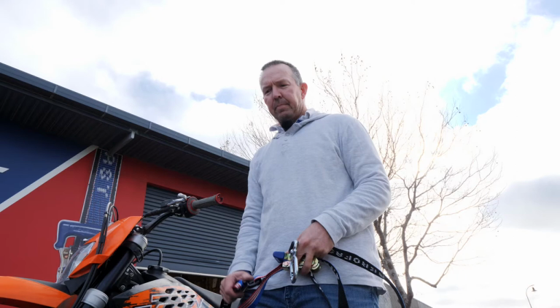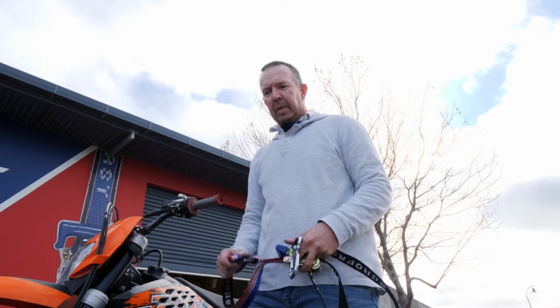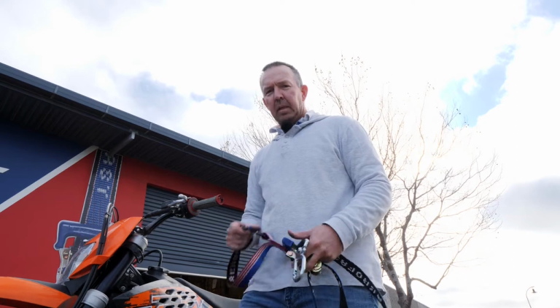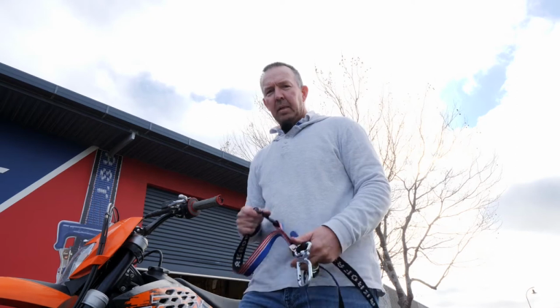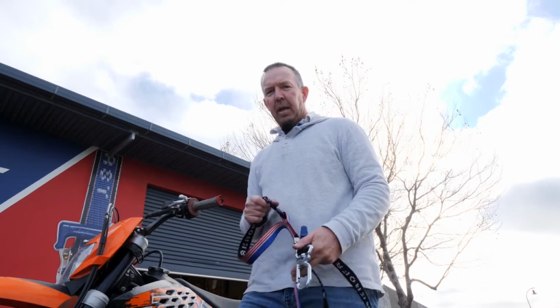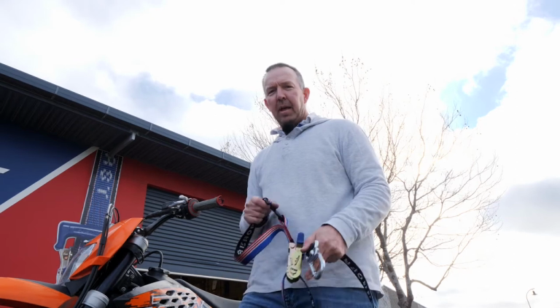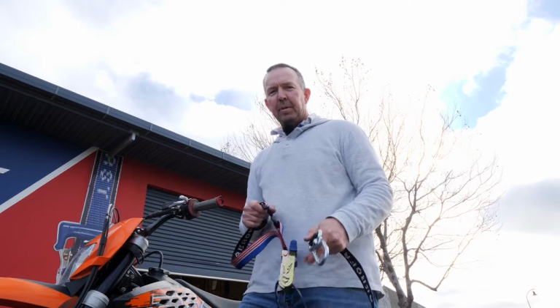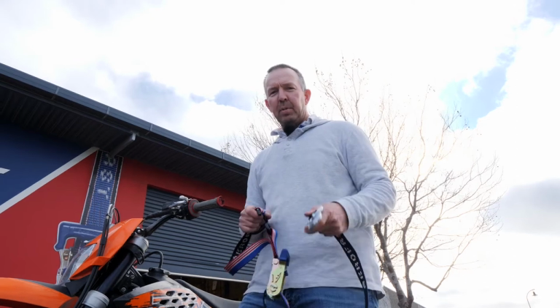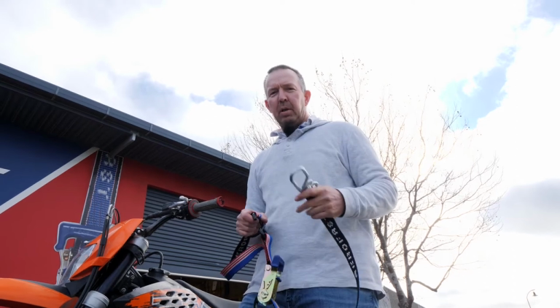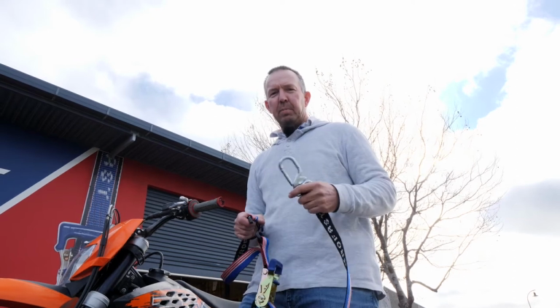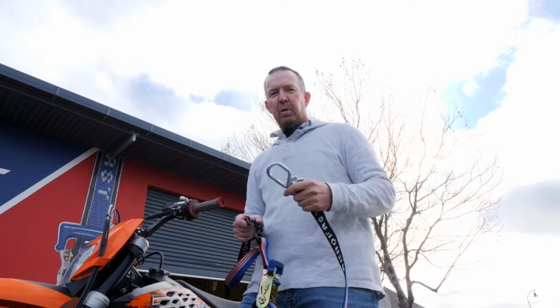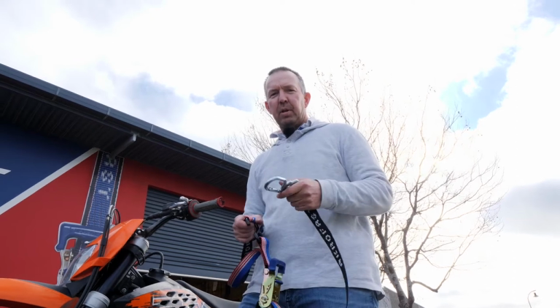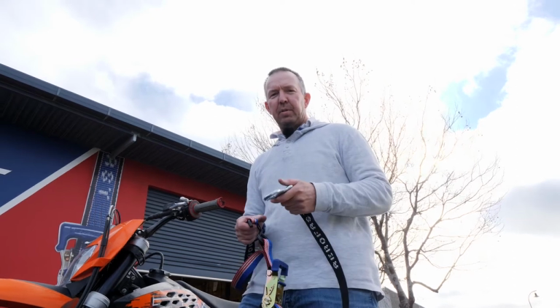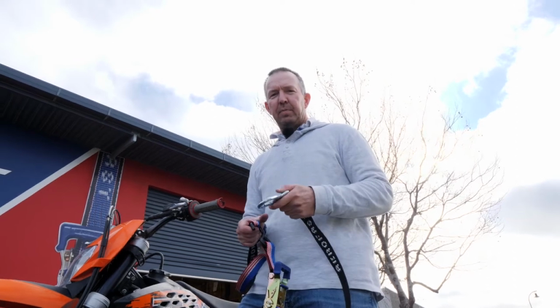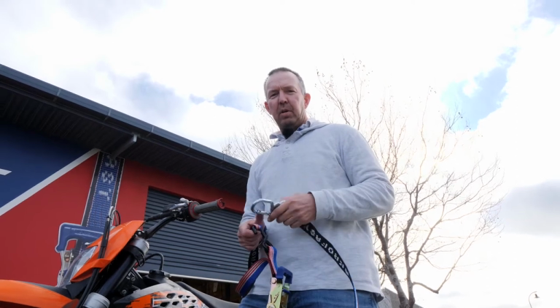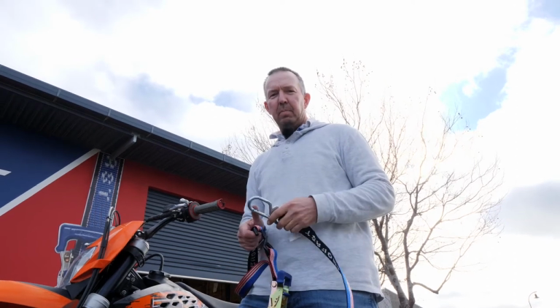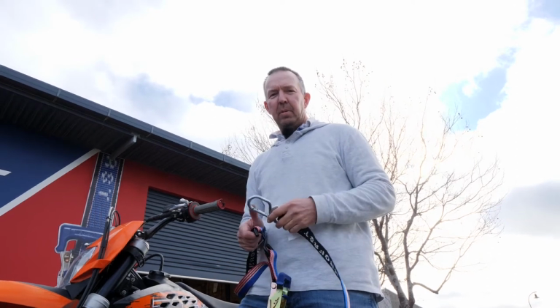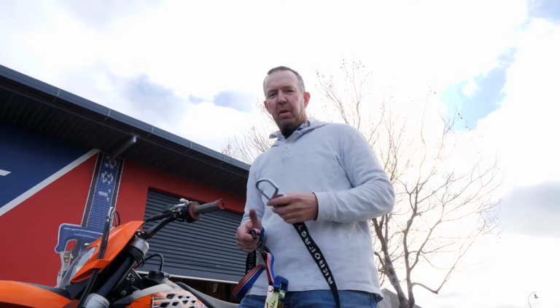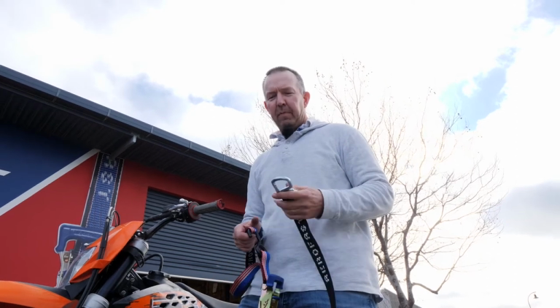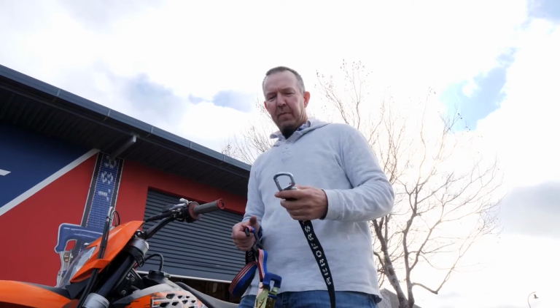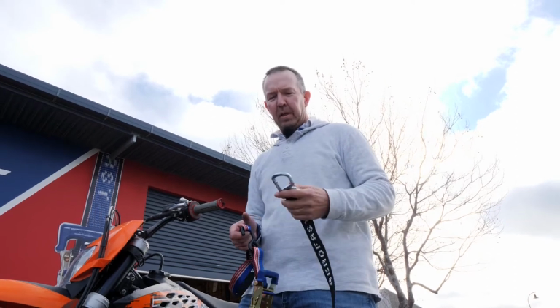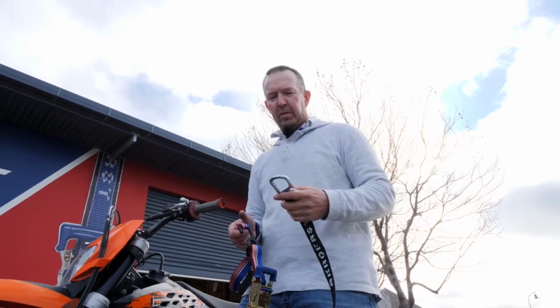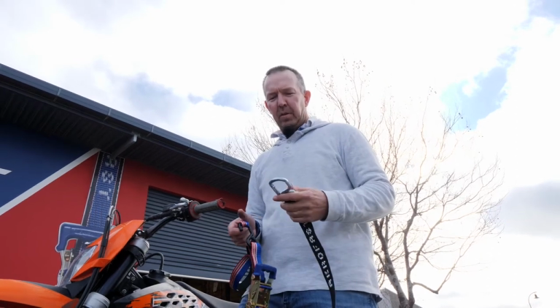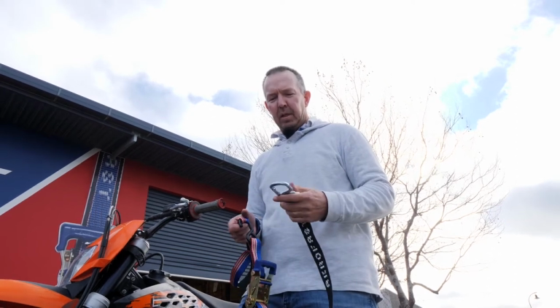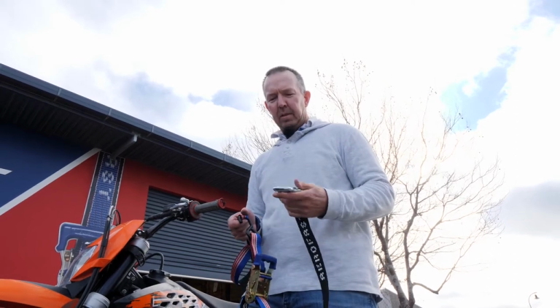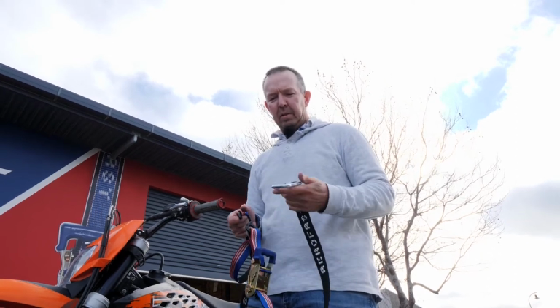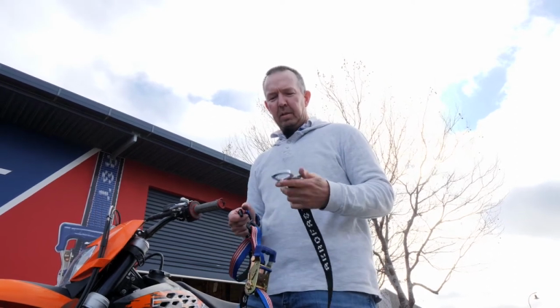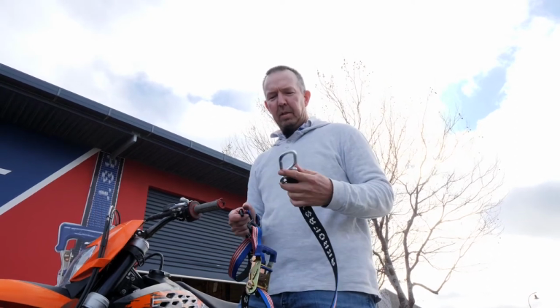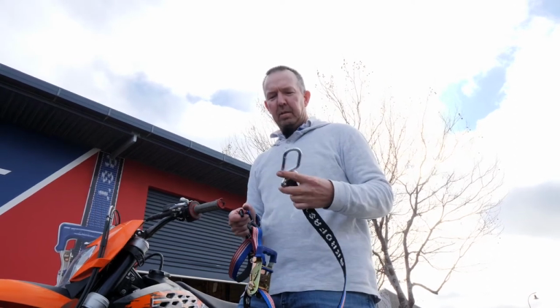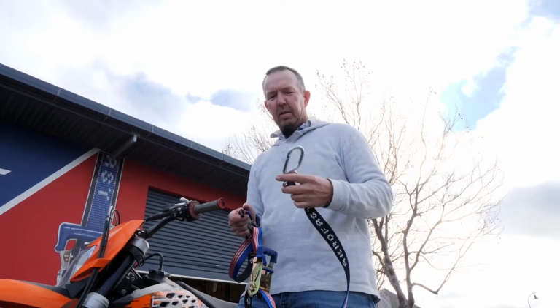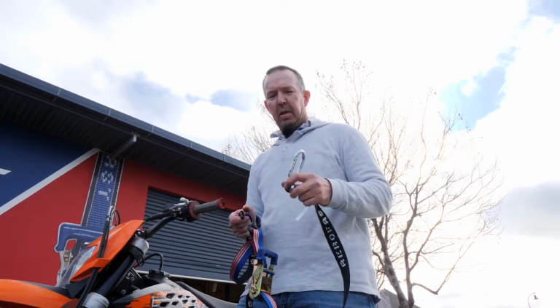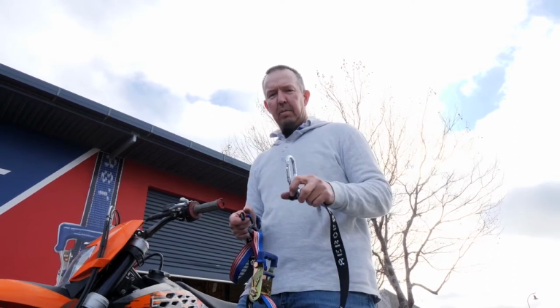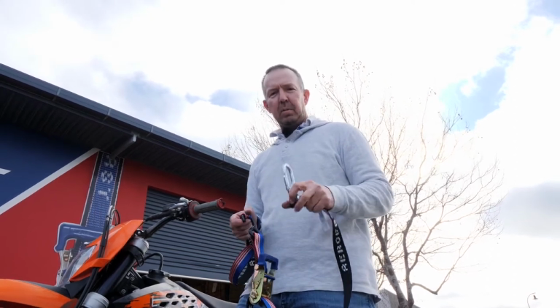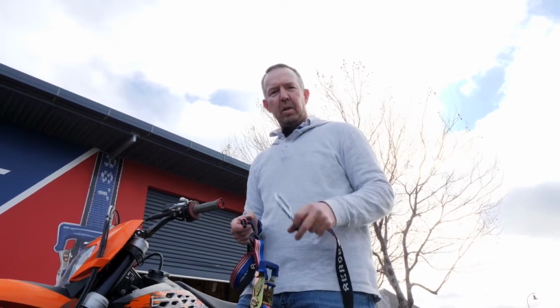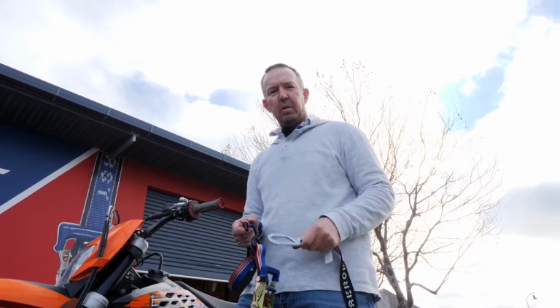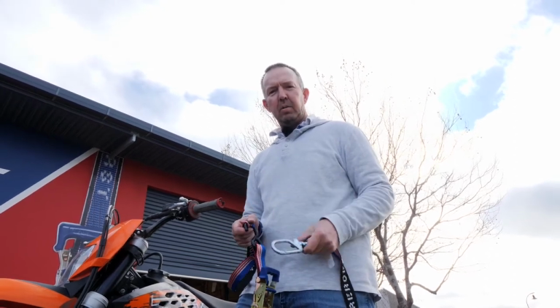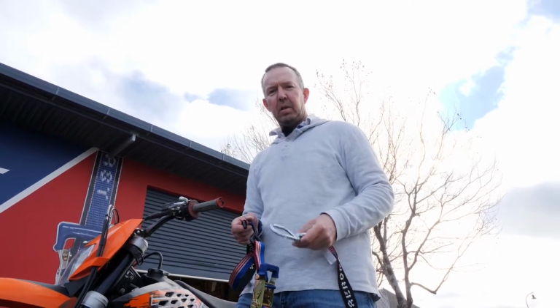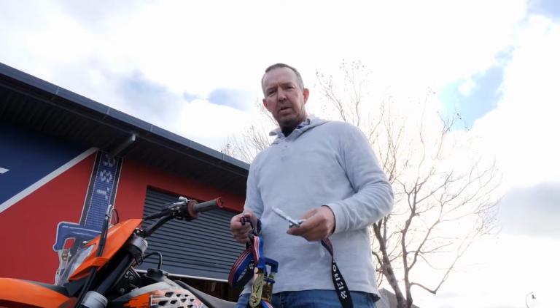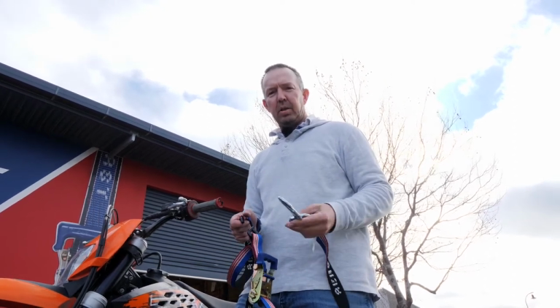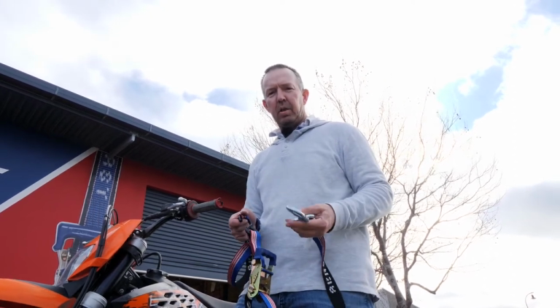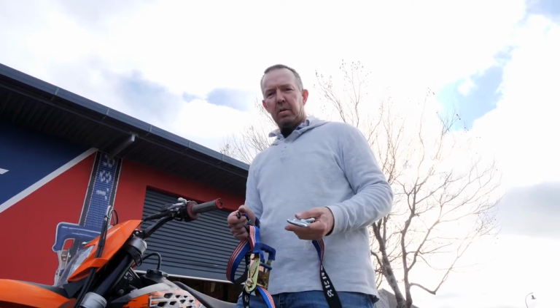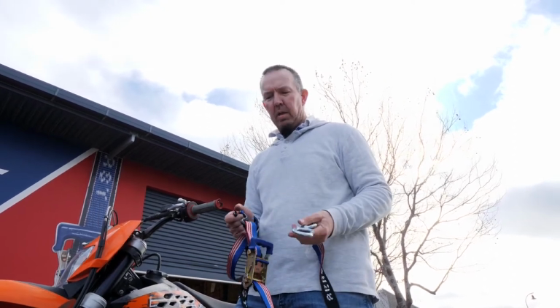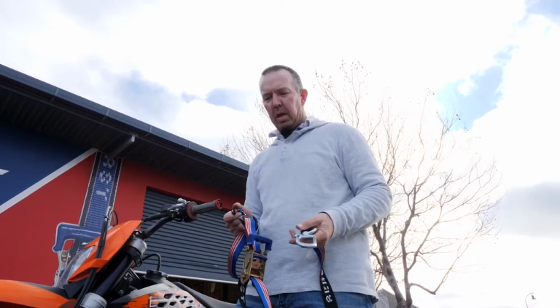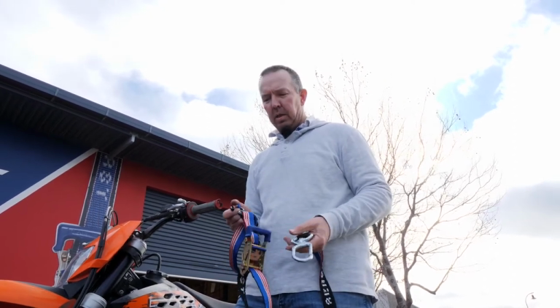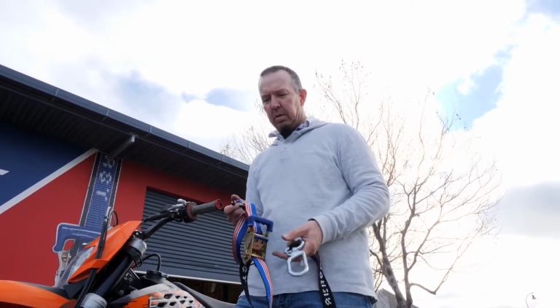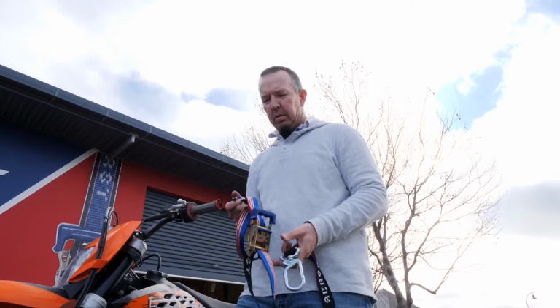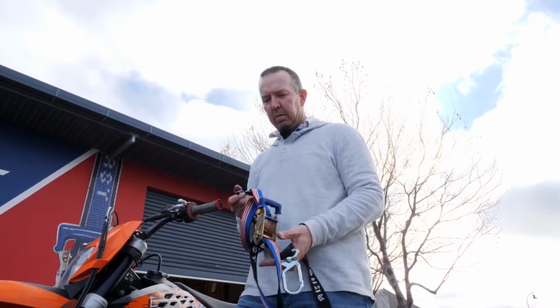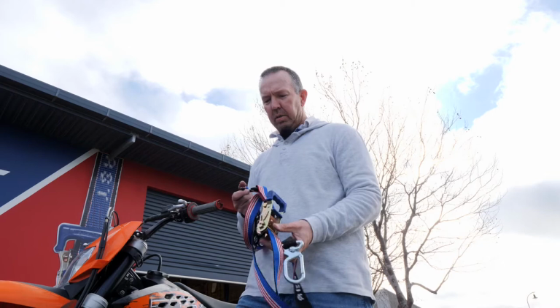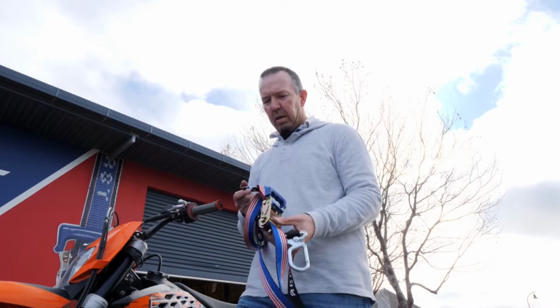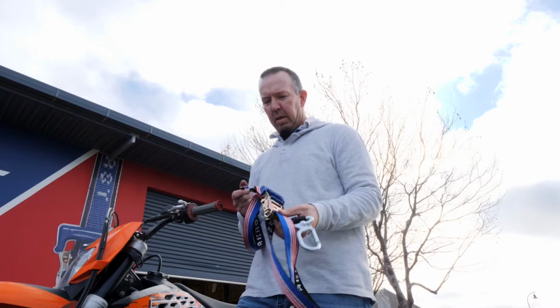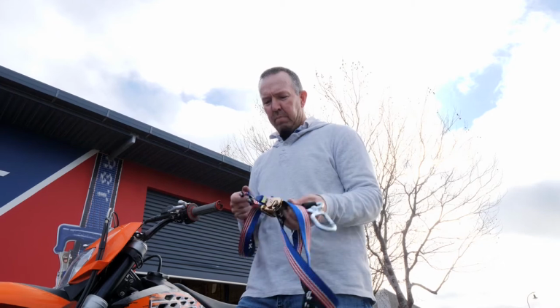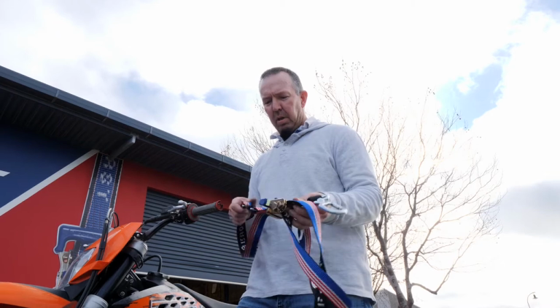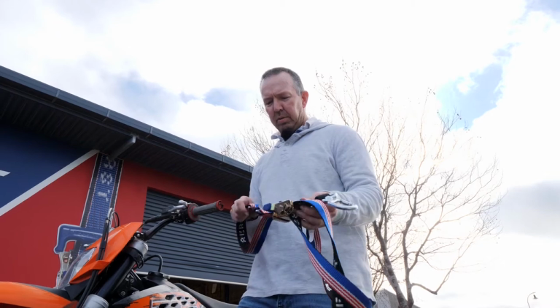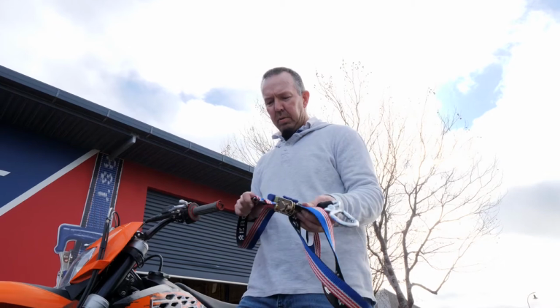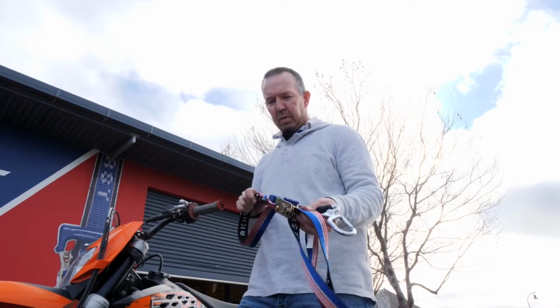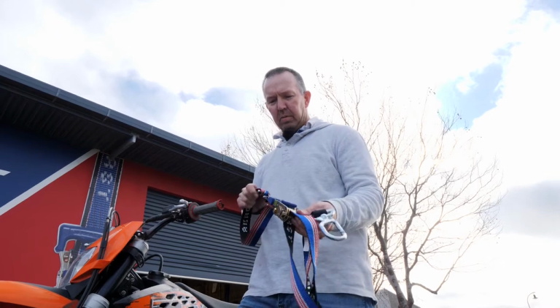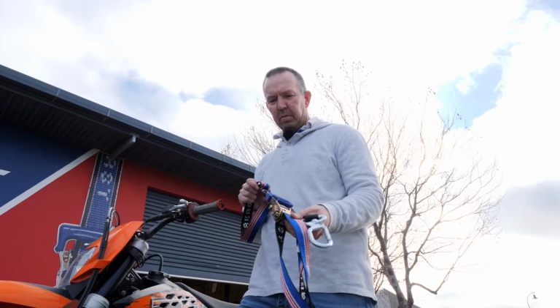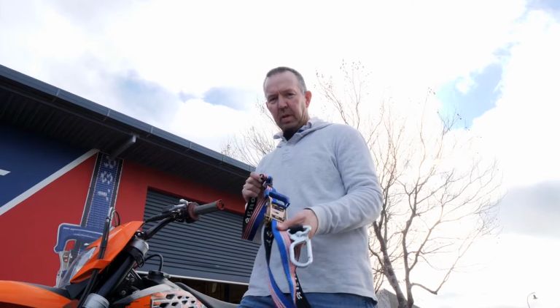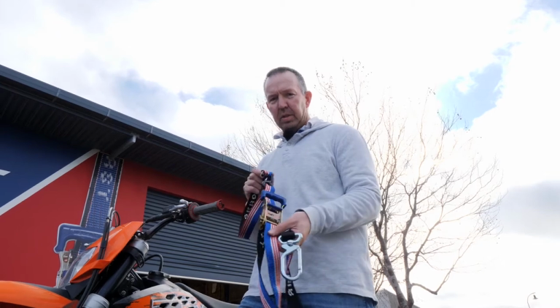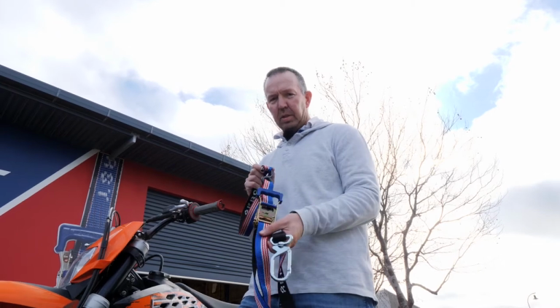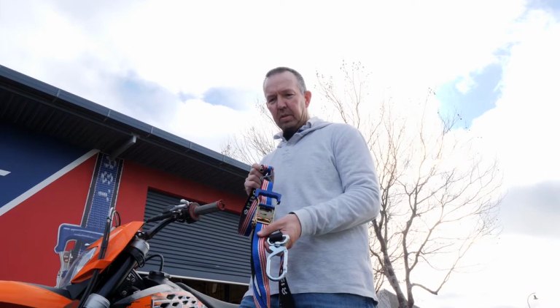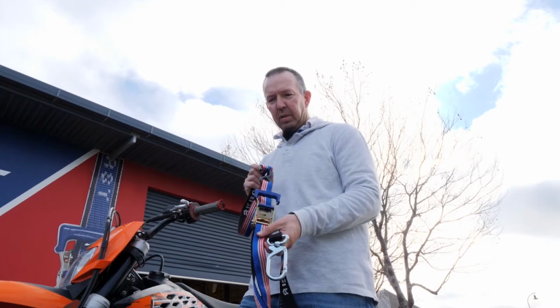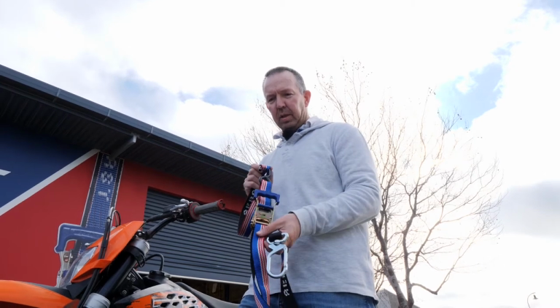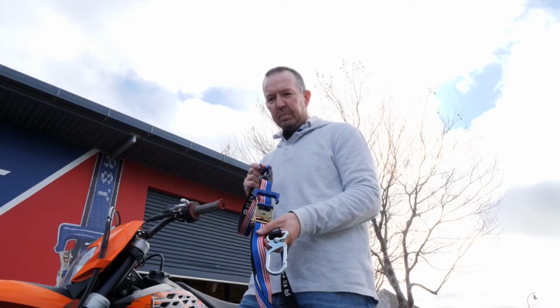G'day, I'm Chris from AeroFast Tie Downs and today I'm going to quickly show you how to use our motorcycle ratchet tie down.